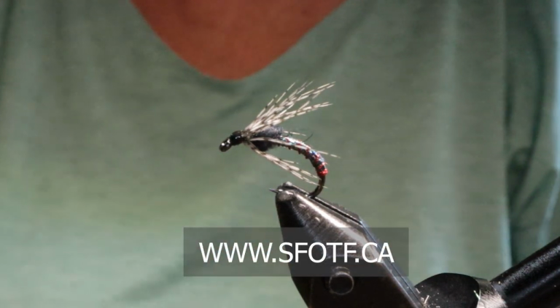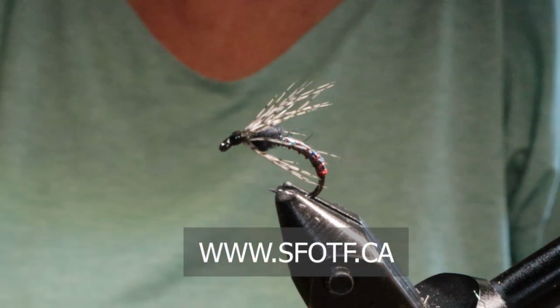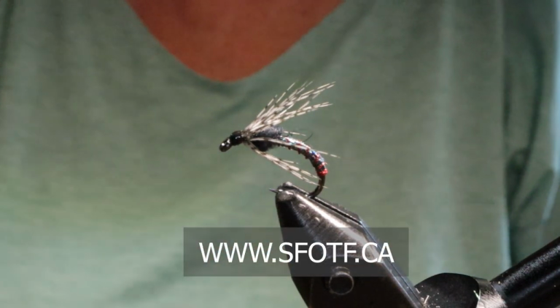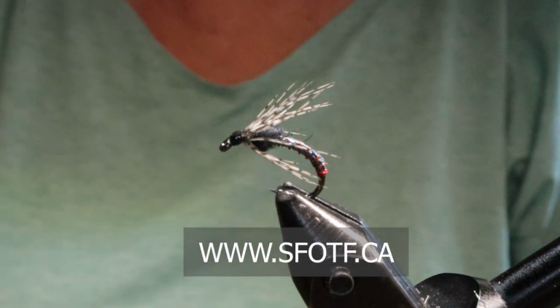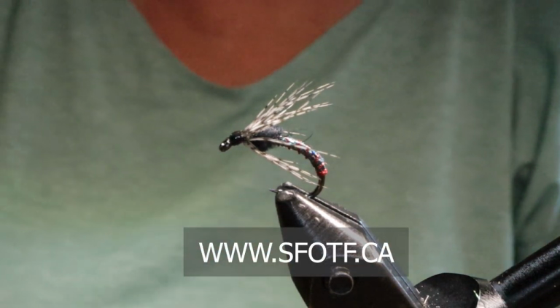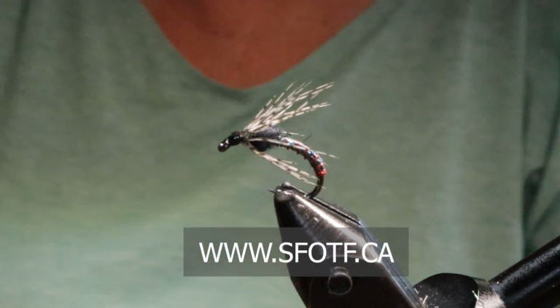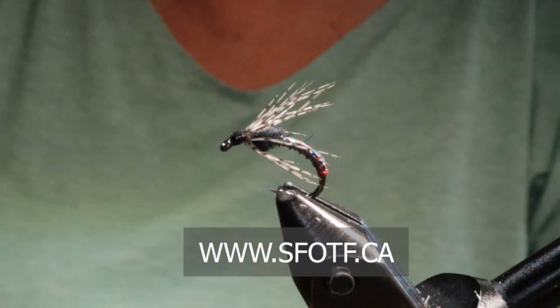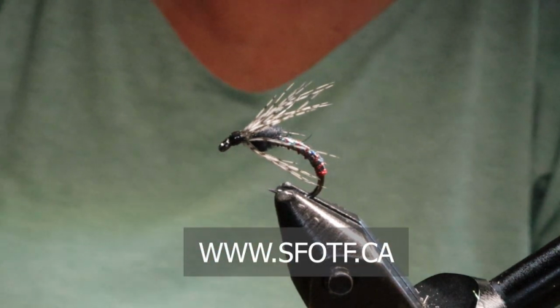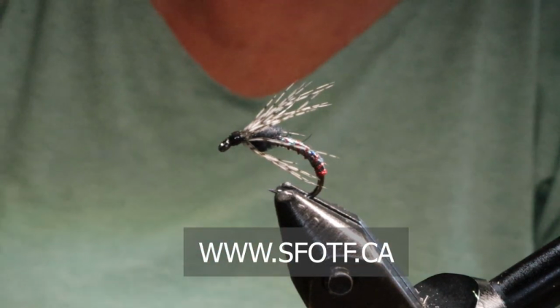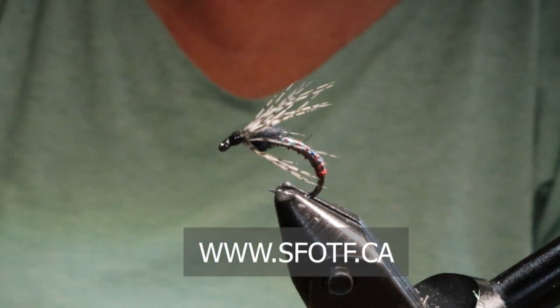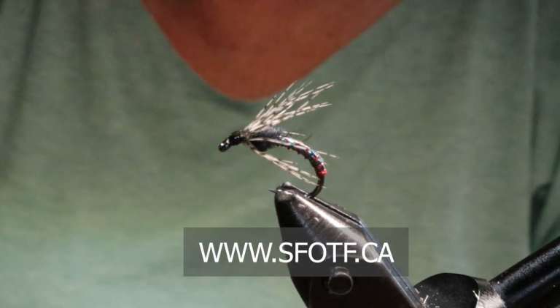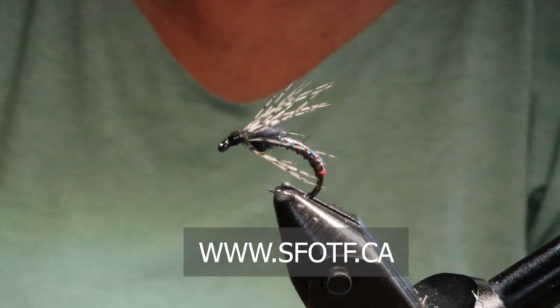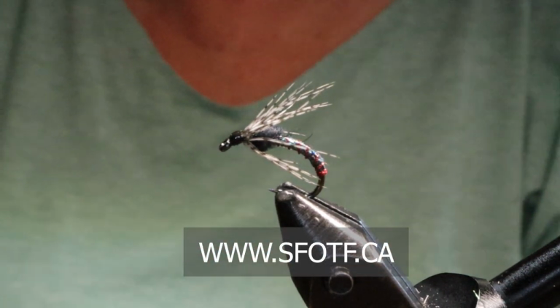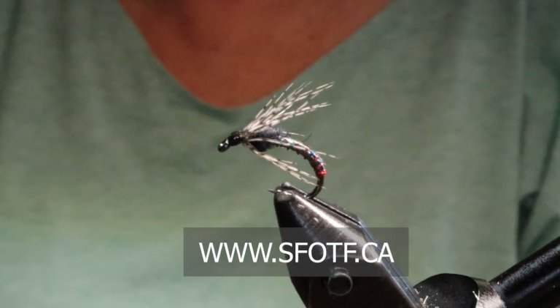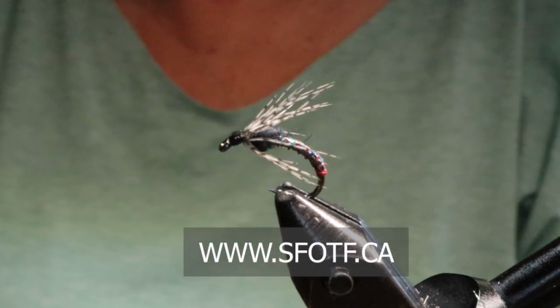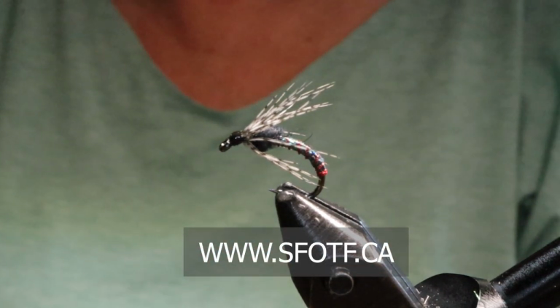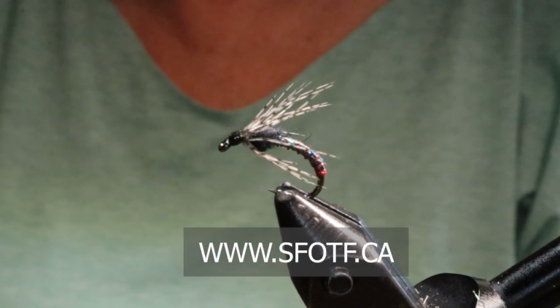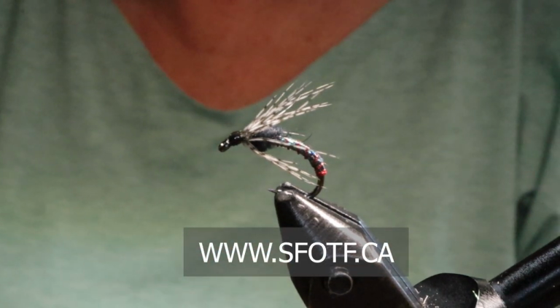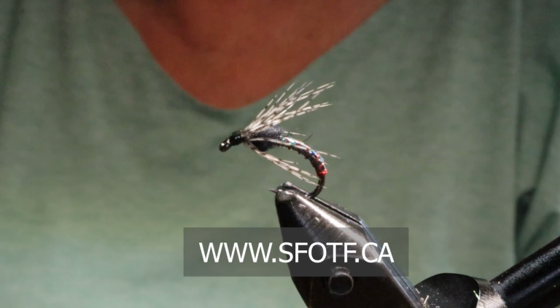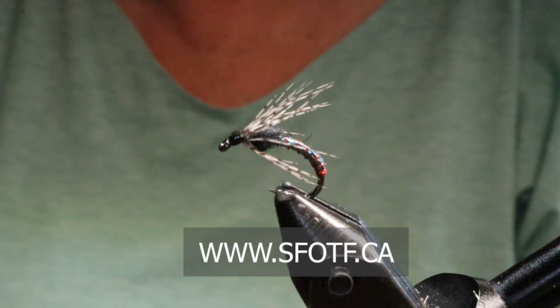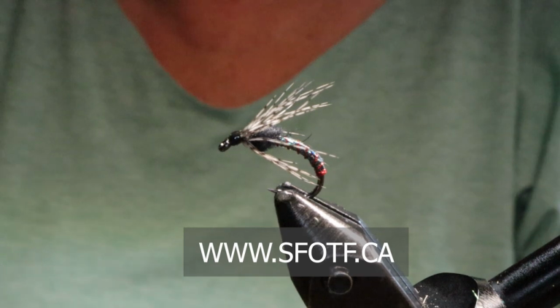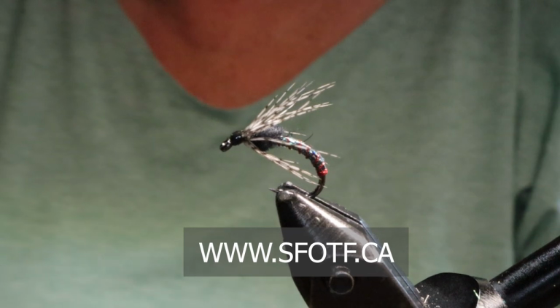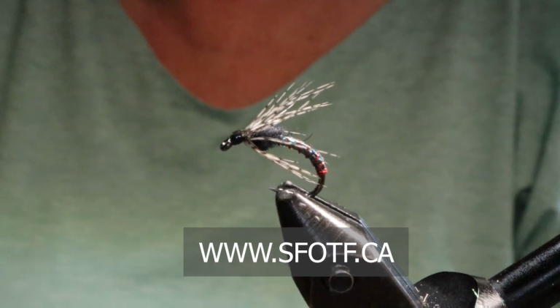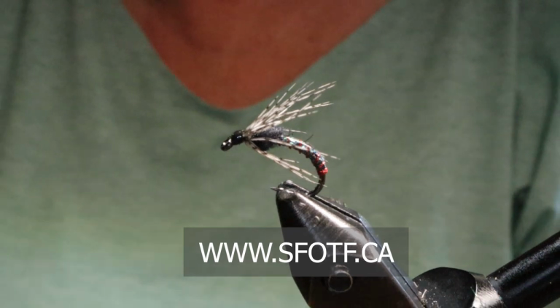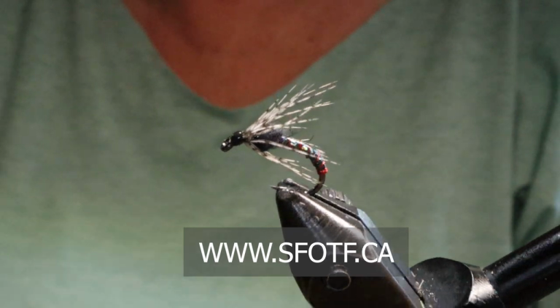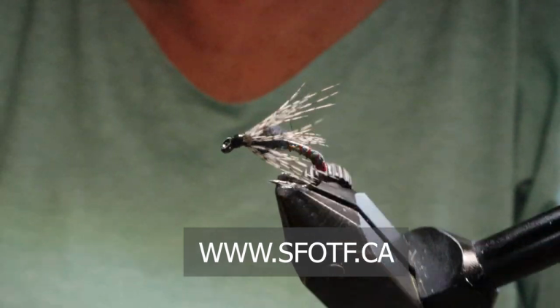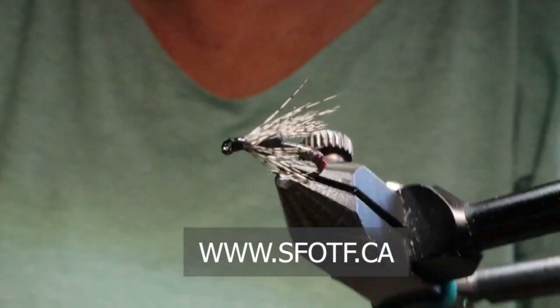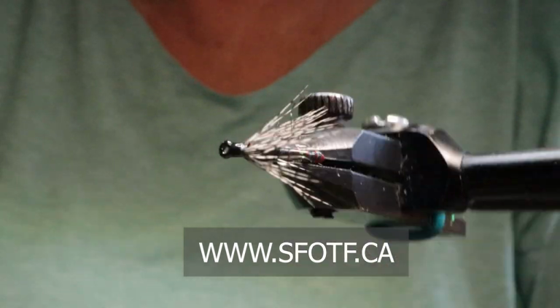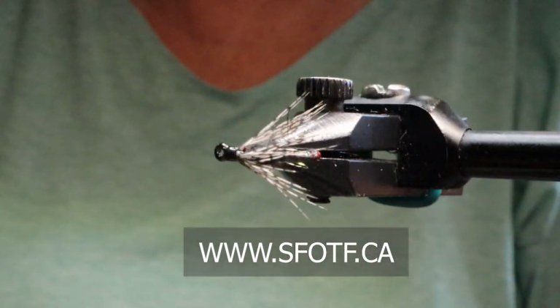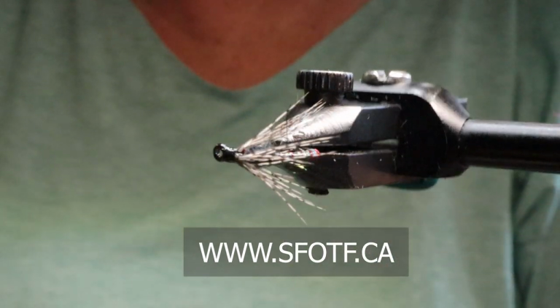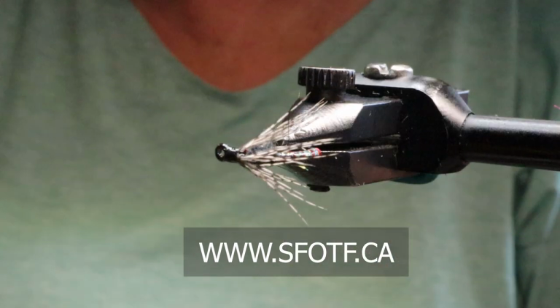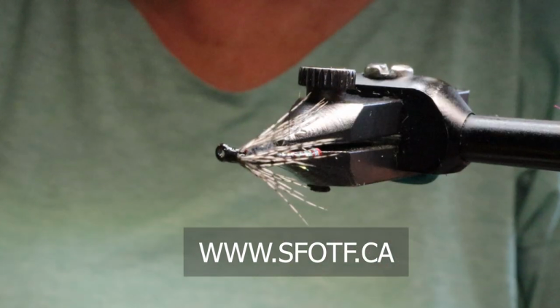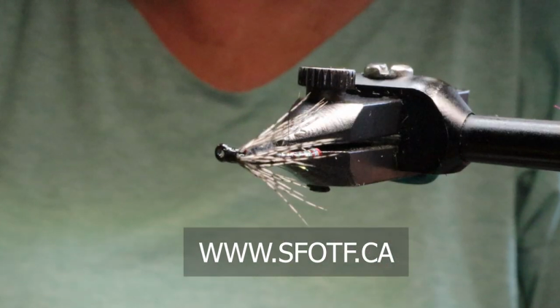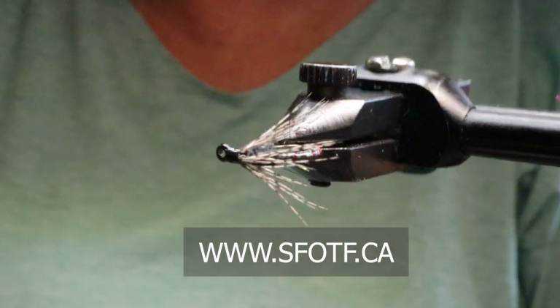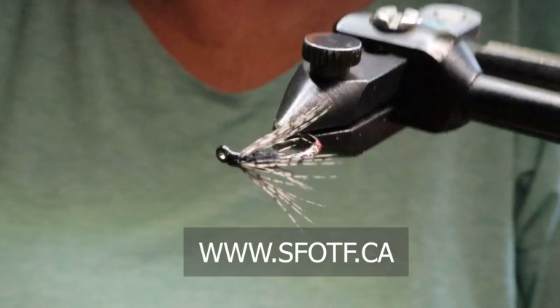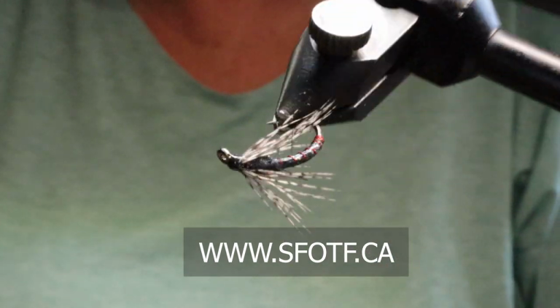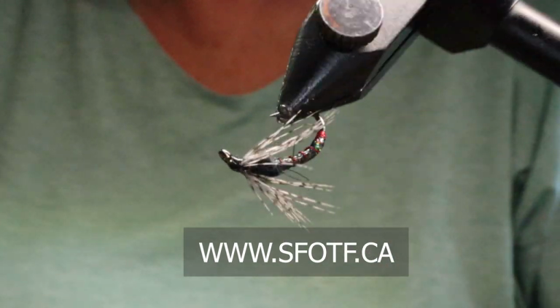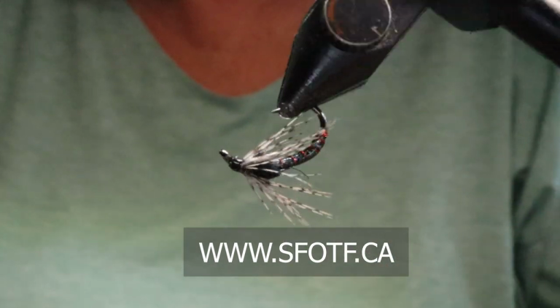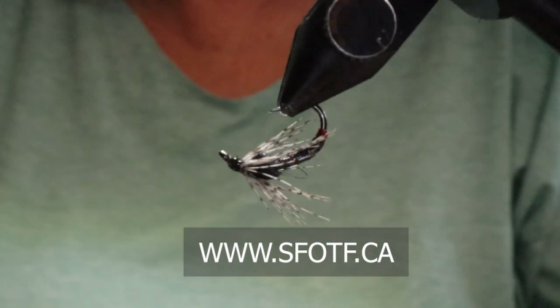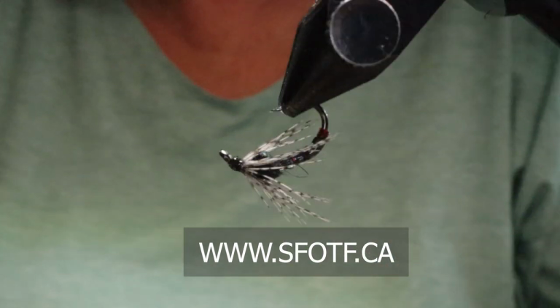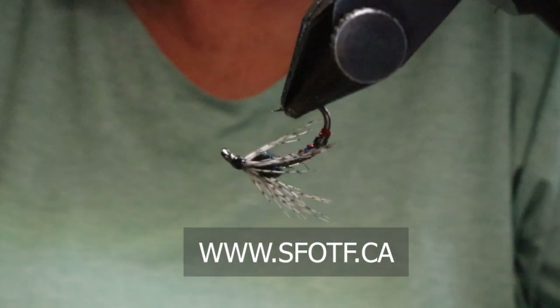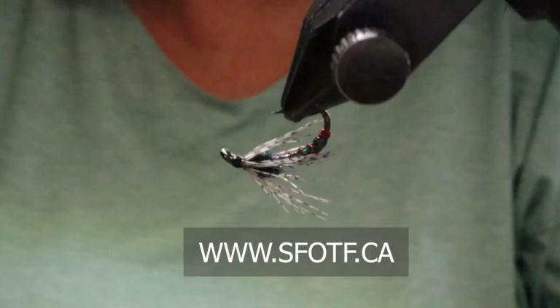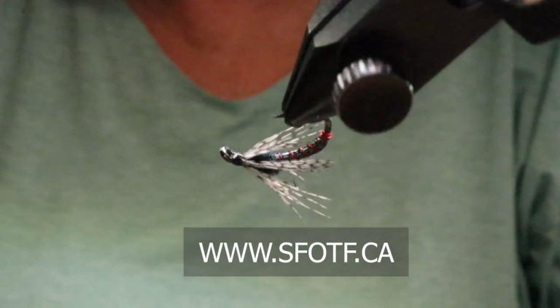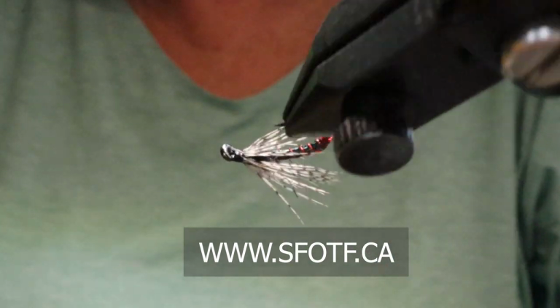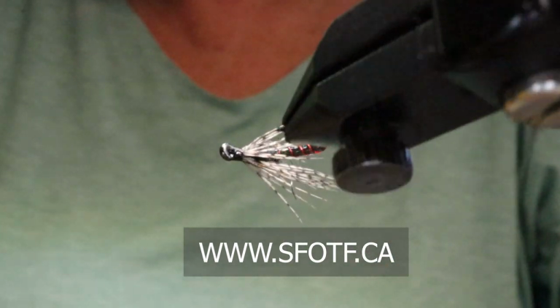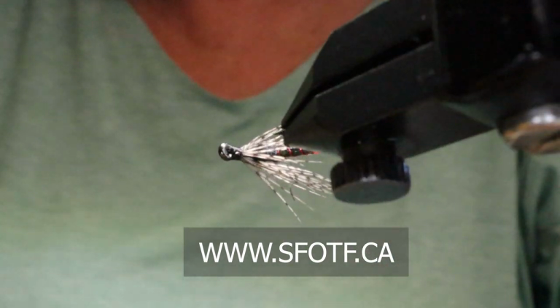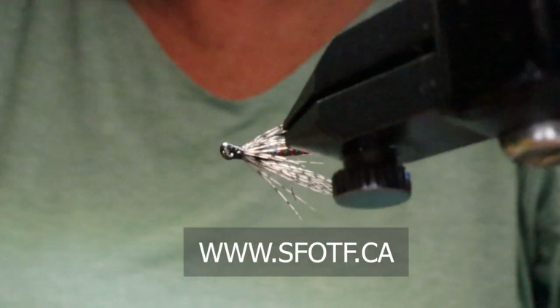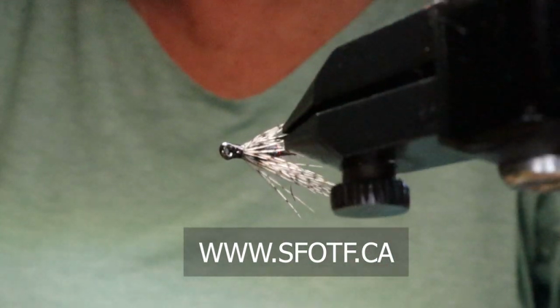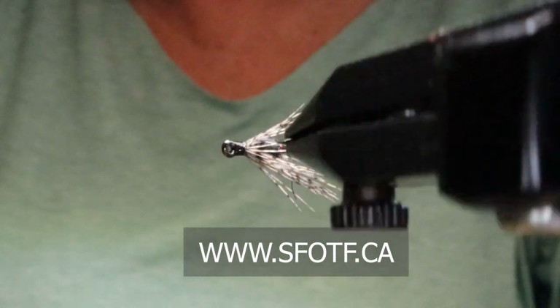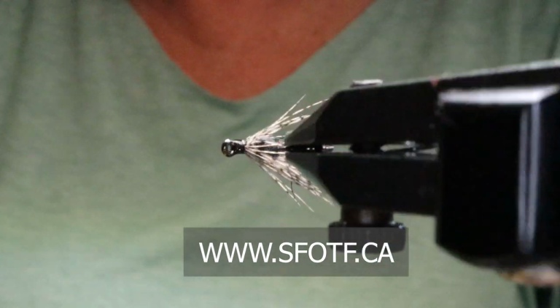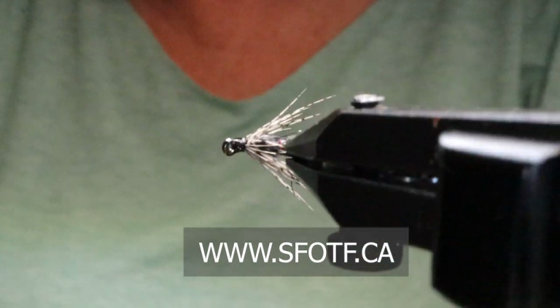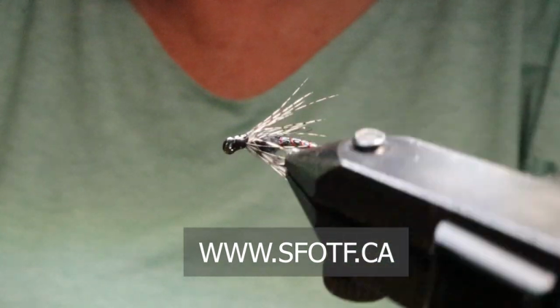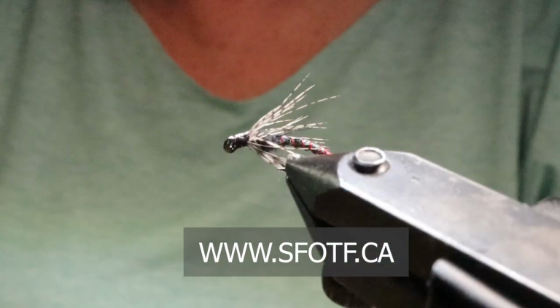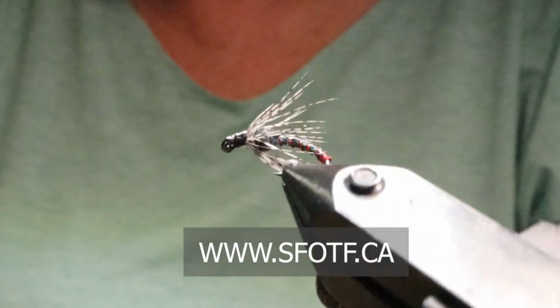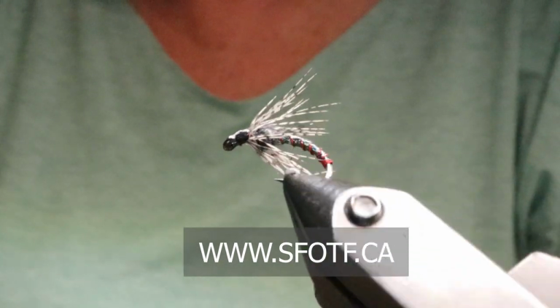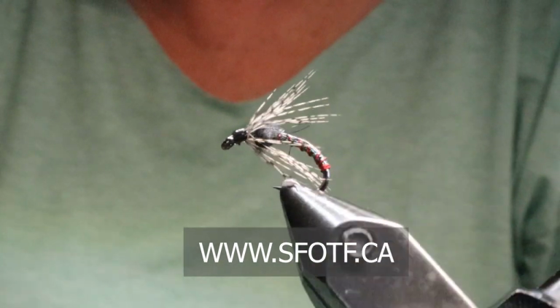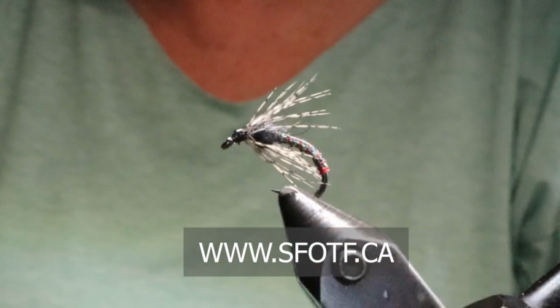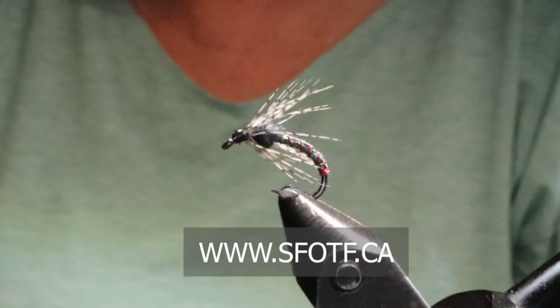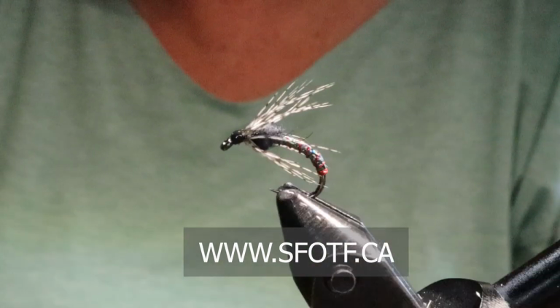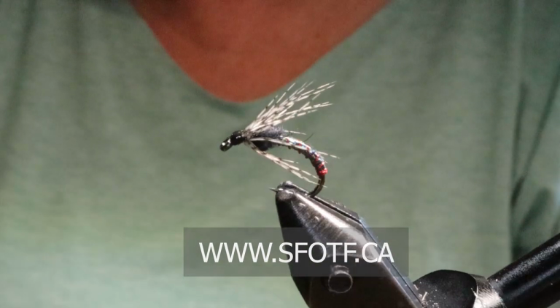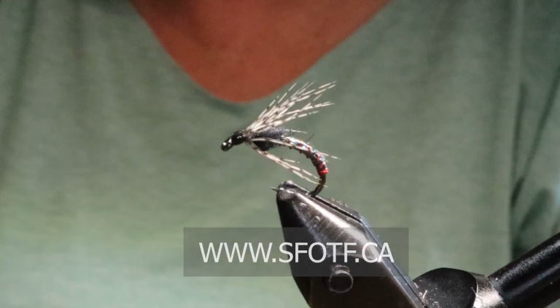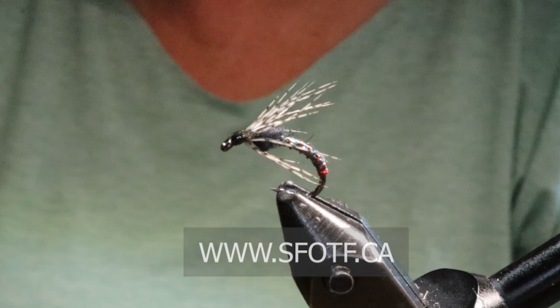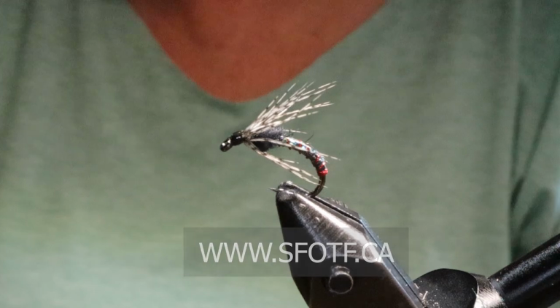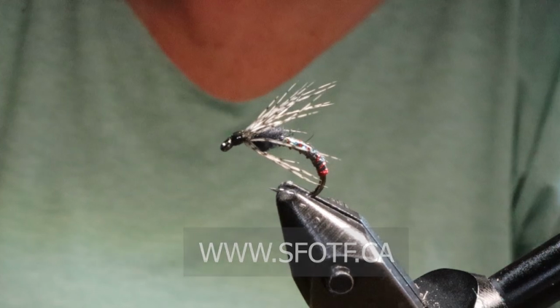That little bit of resin — hopefully I didn't get any in the eye. If you do, you can take a feather and clean it out, or just take another hook and poke it through. Make sure, then cure it. And that's it — the Zucchini Soft Hackle. Thank you for joining me on this edition of On The Bench. Take care and tight lines everyone — I'll see you next time.